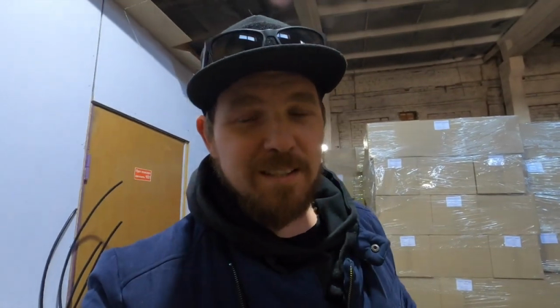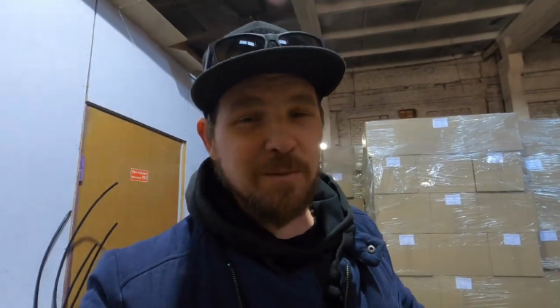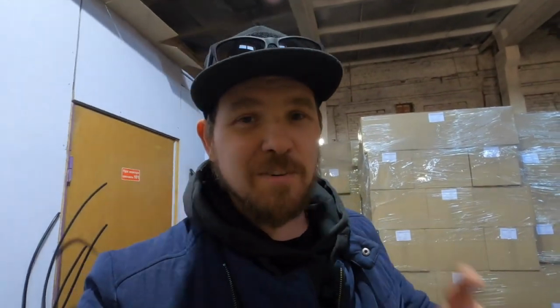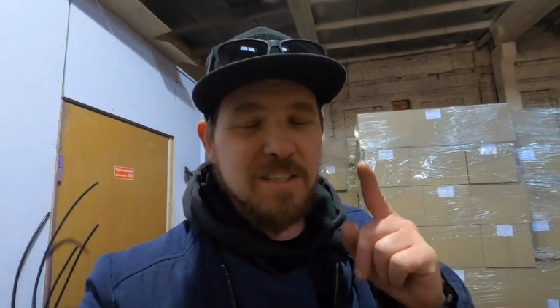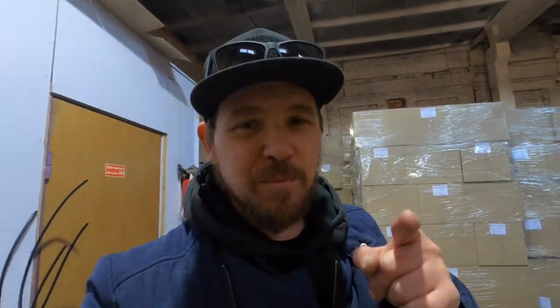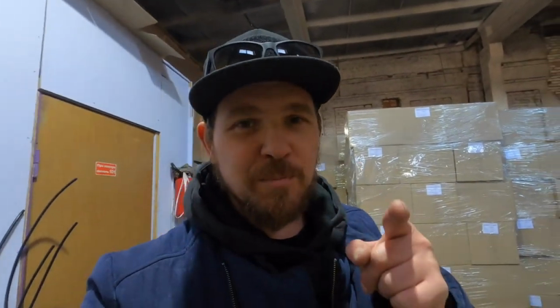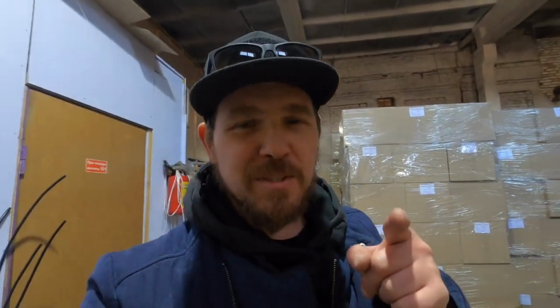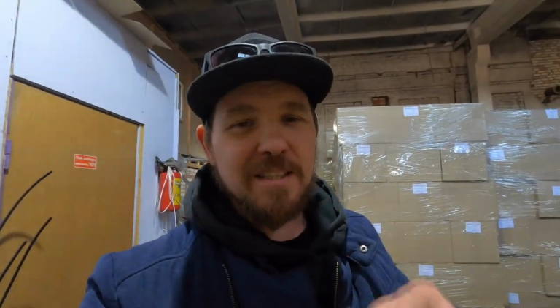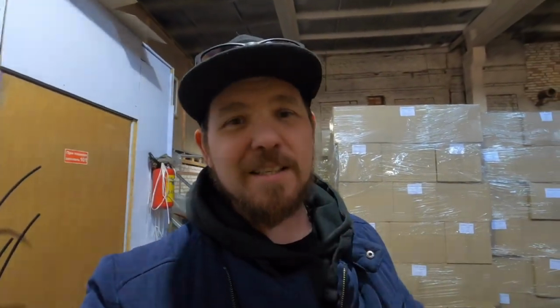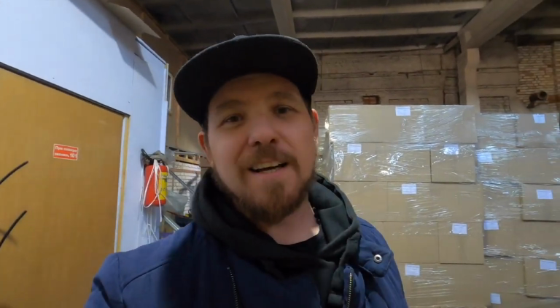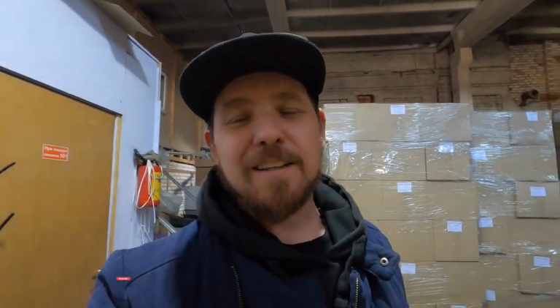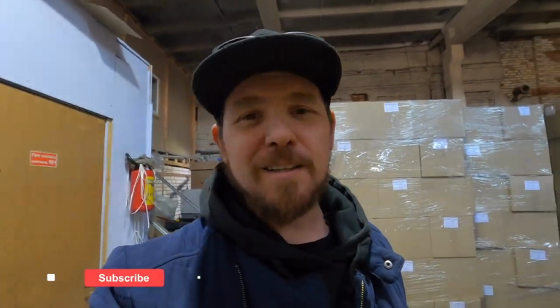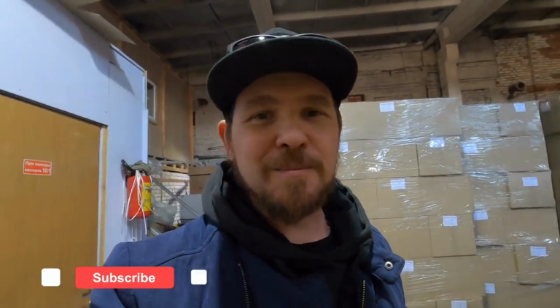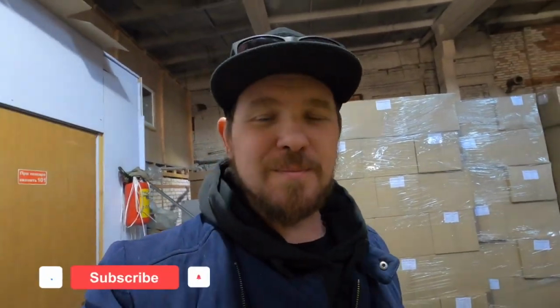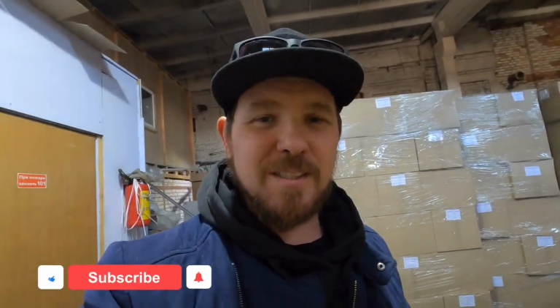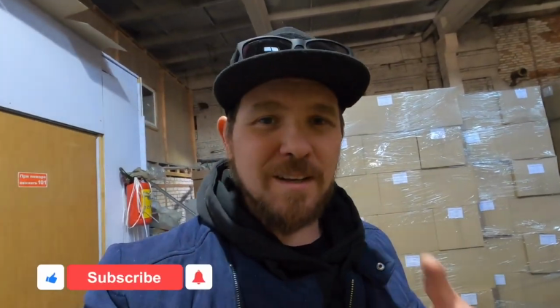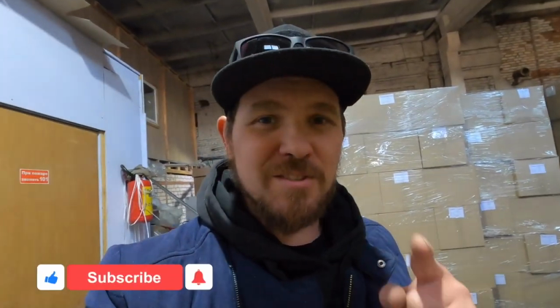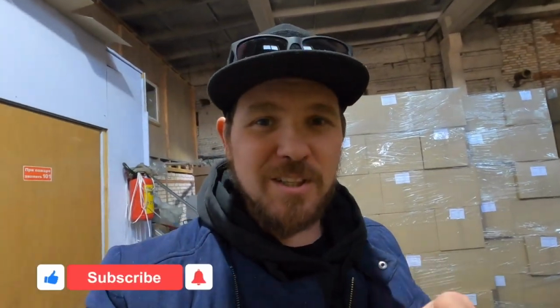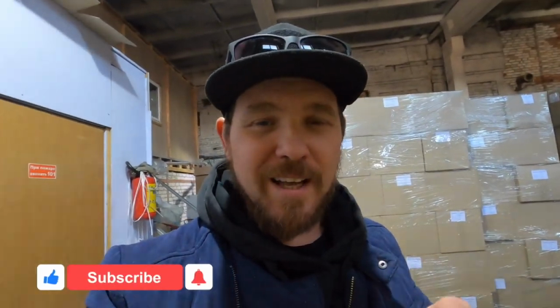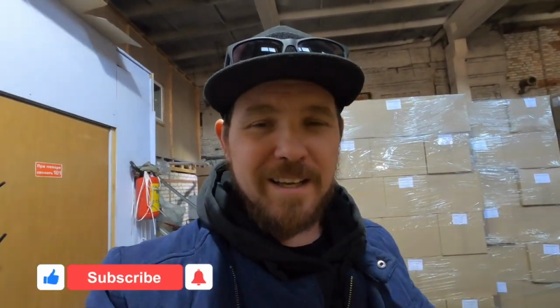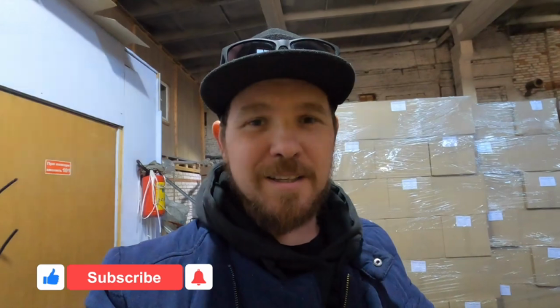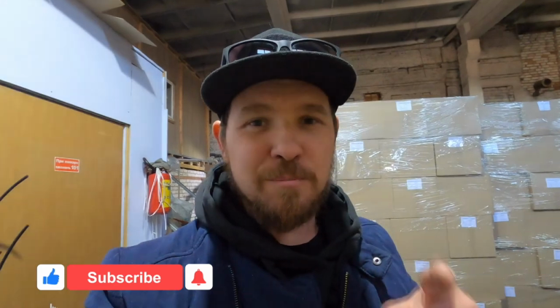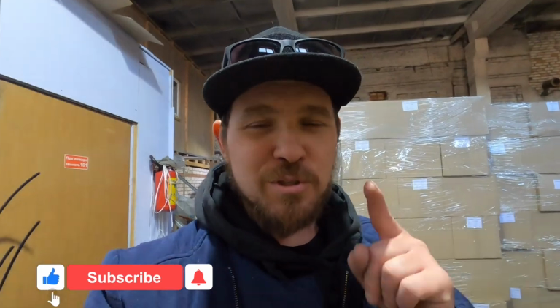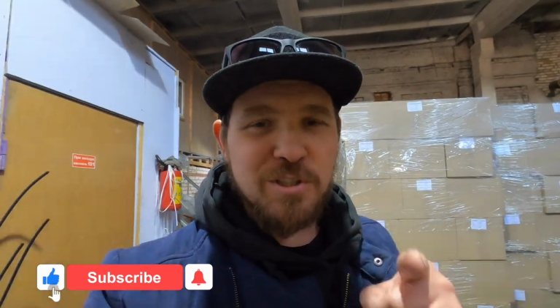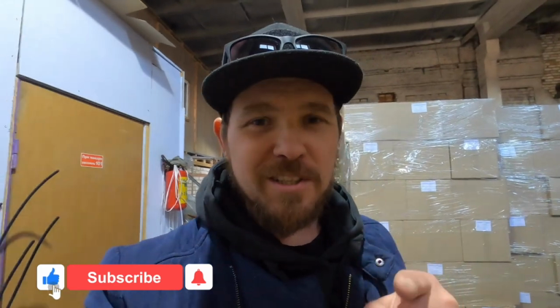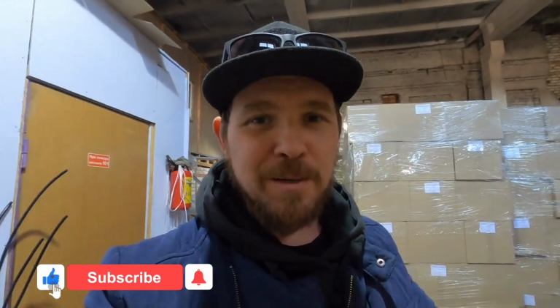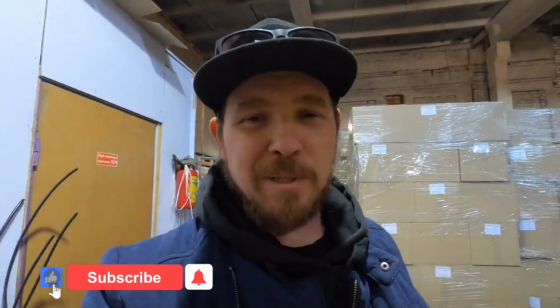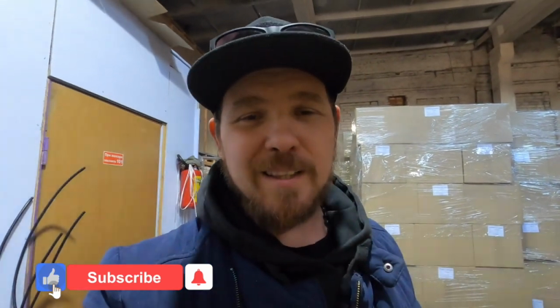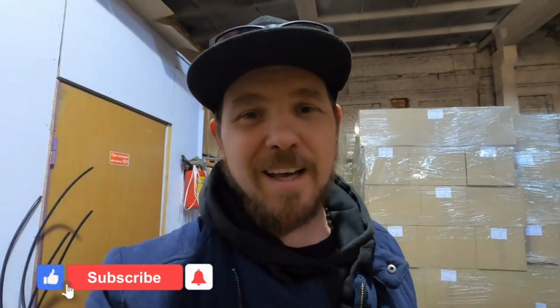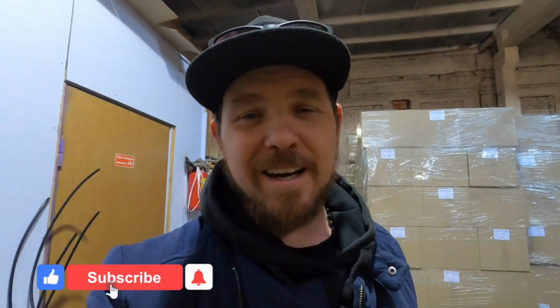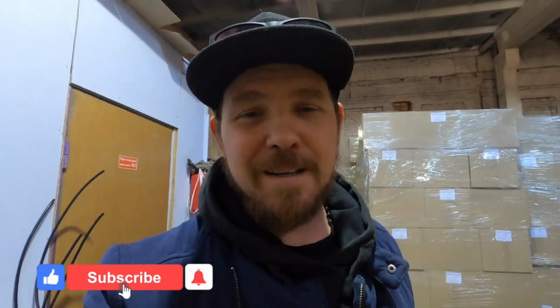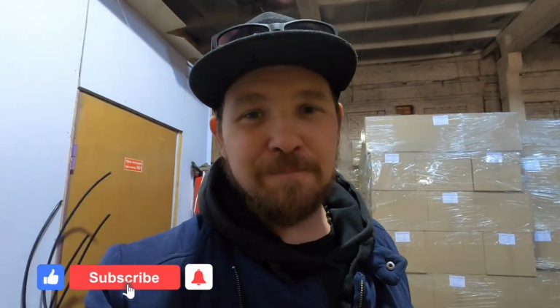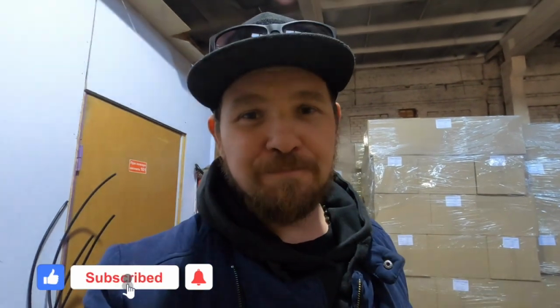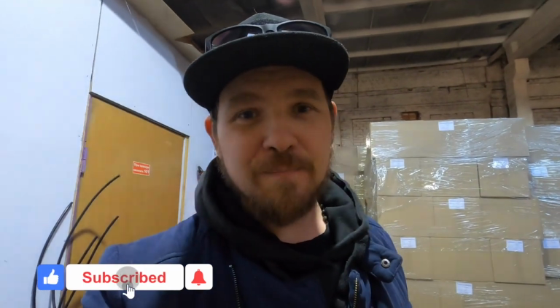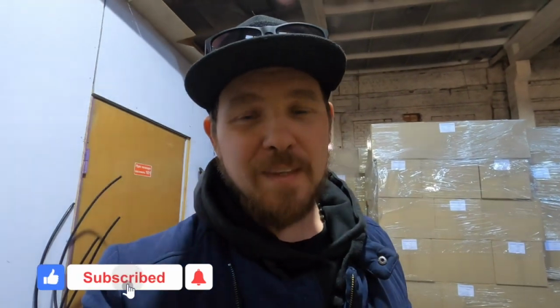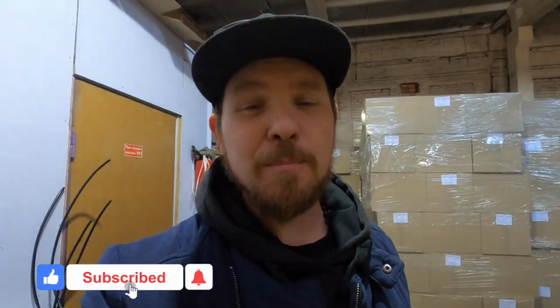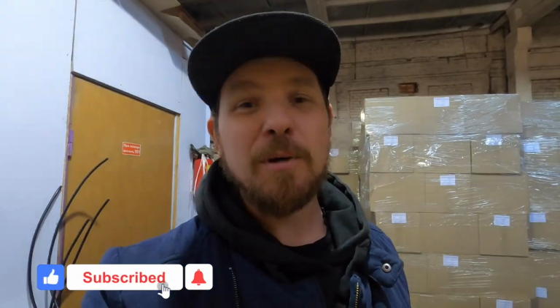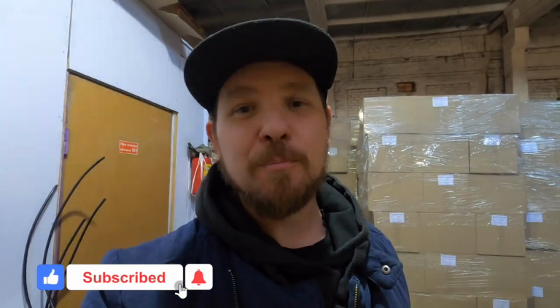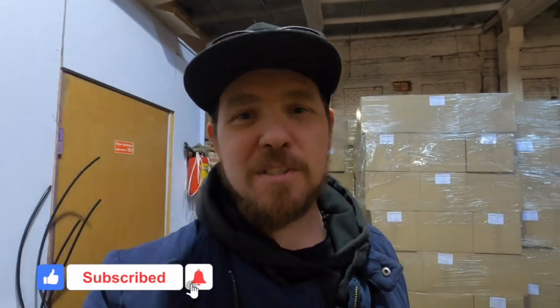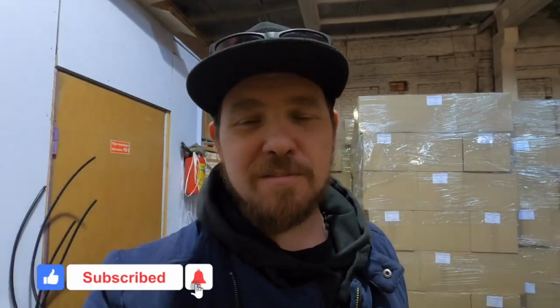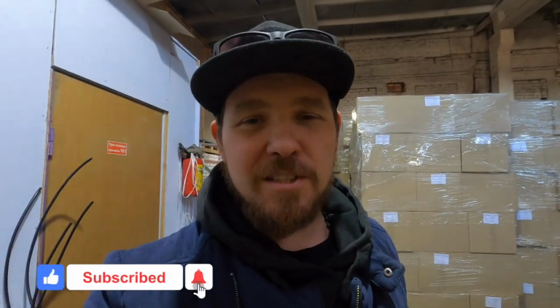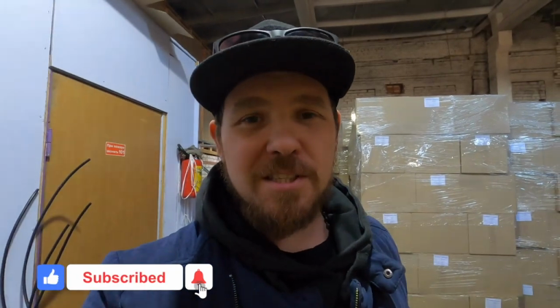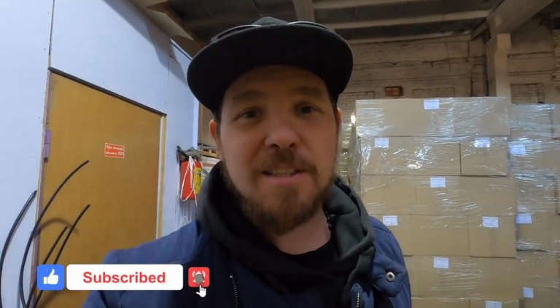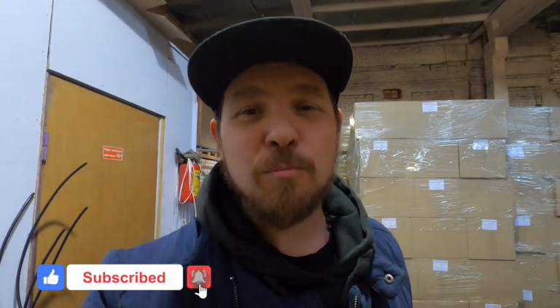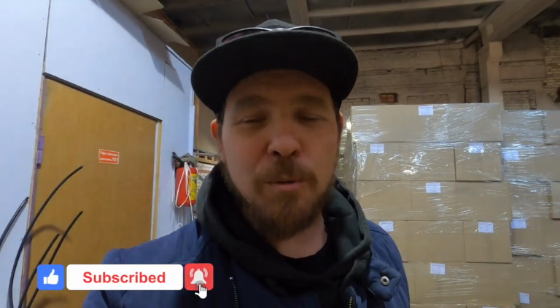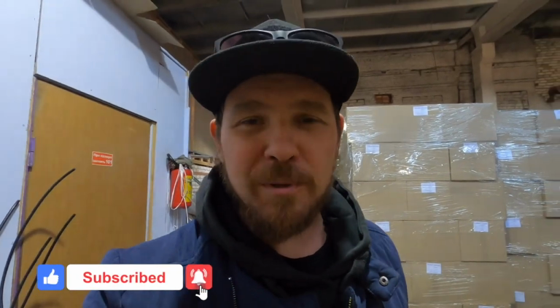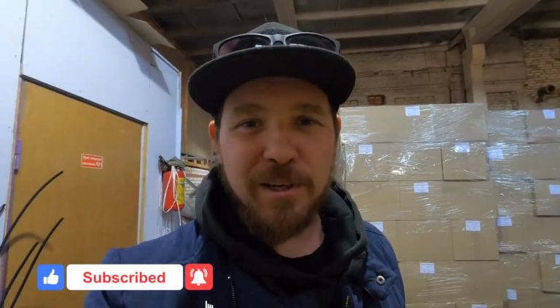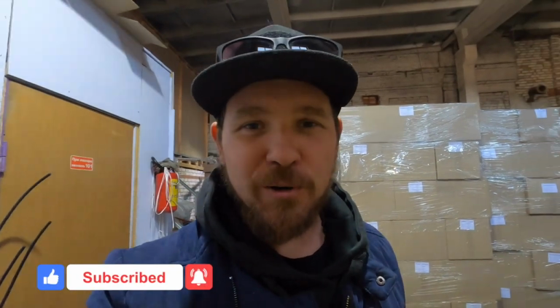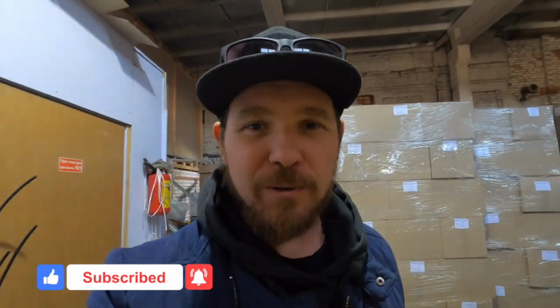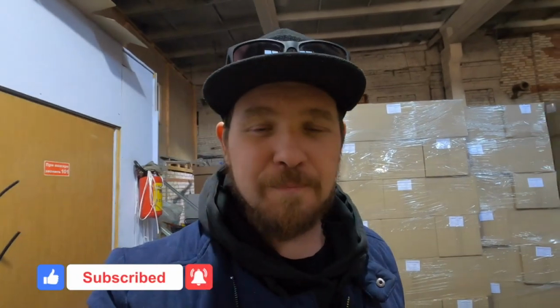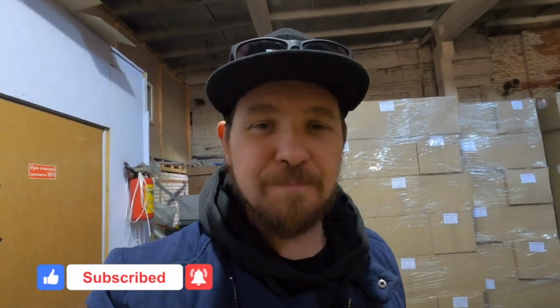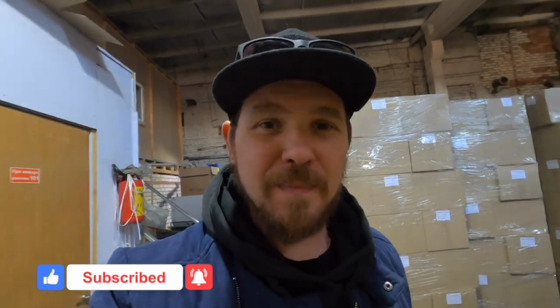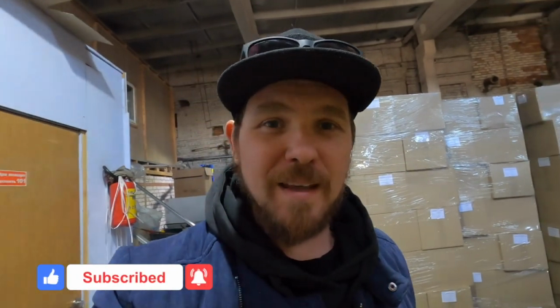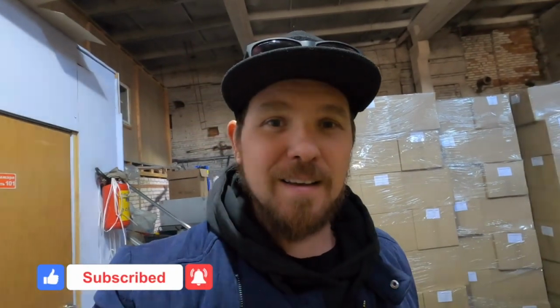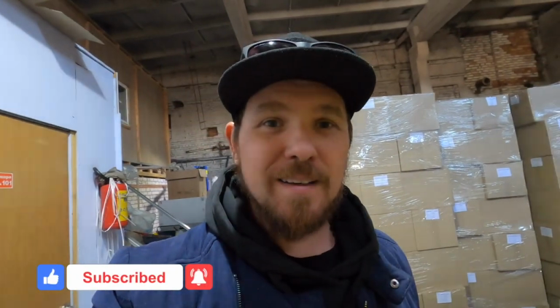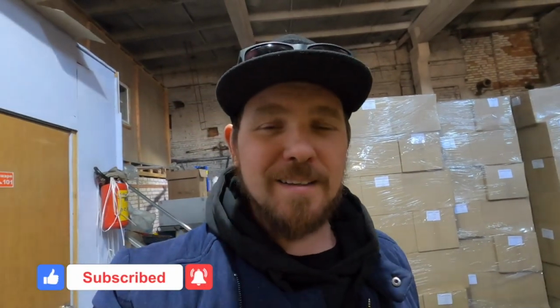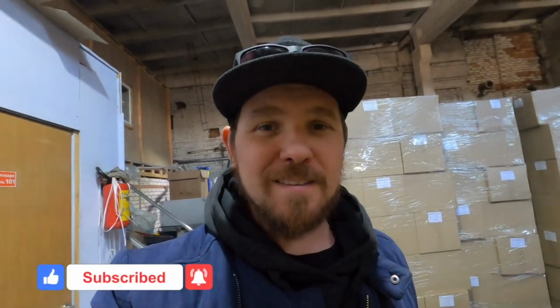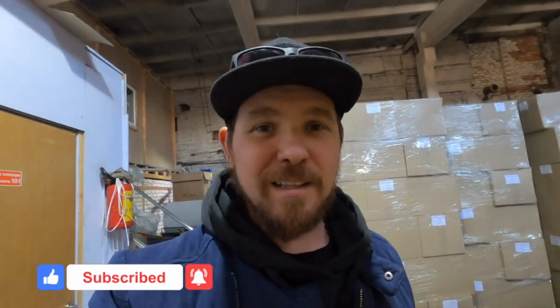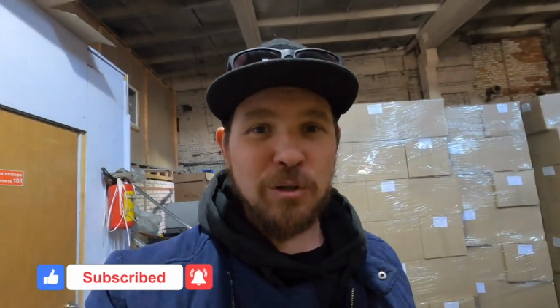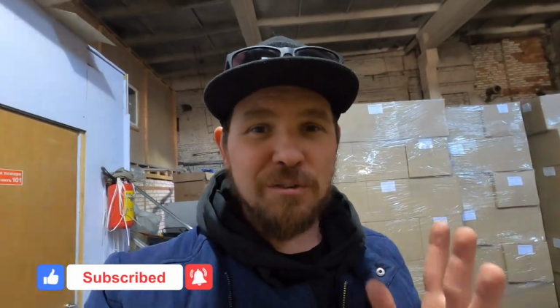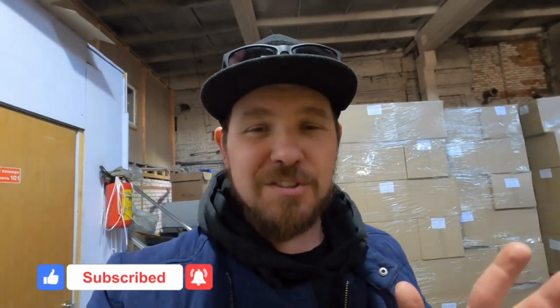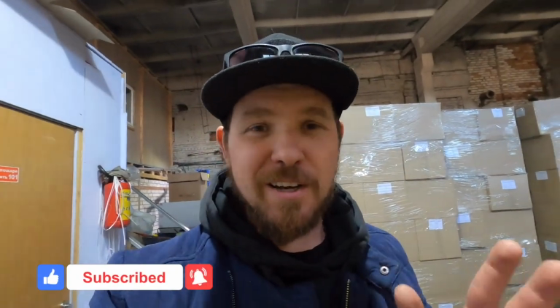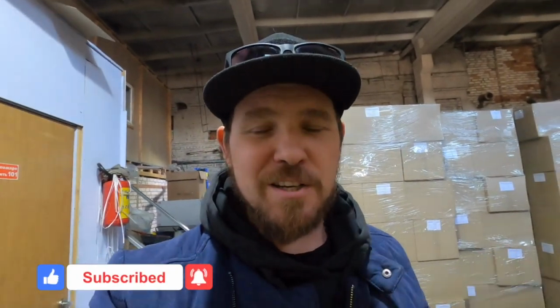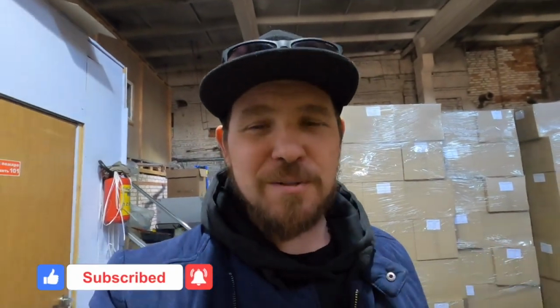Don't forget to subscribe to the channel, put likes, write comments and subscribe to my Patreon. See you soon!